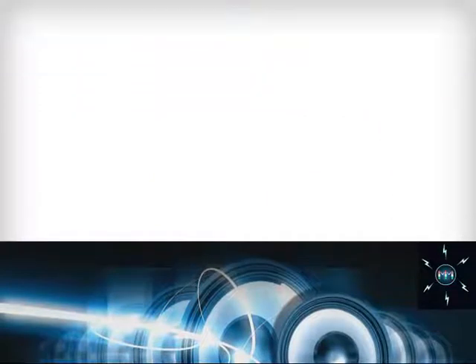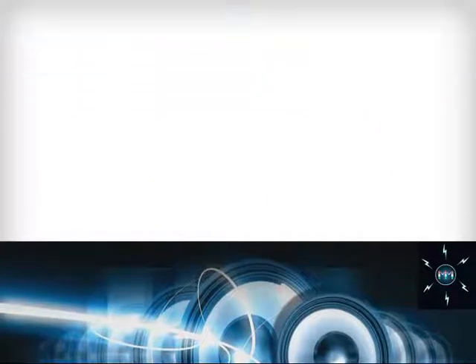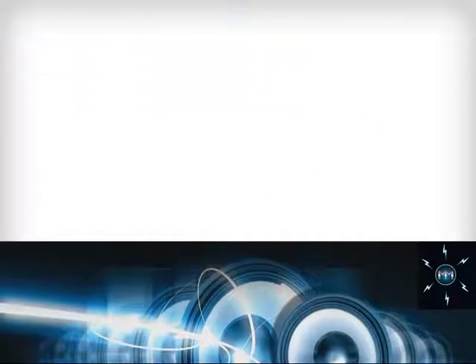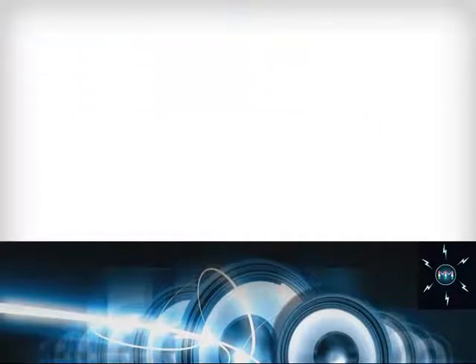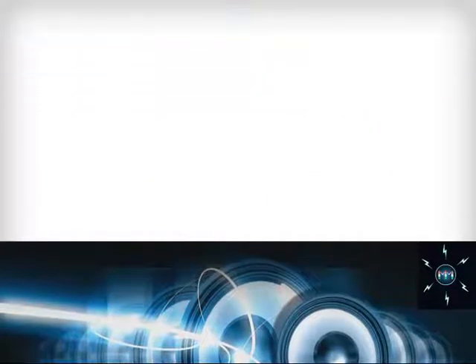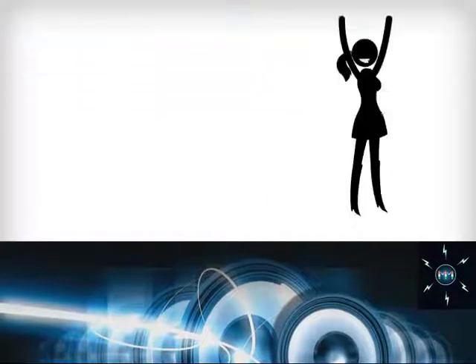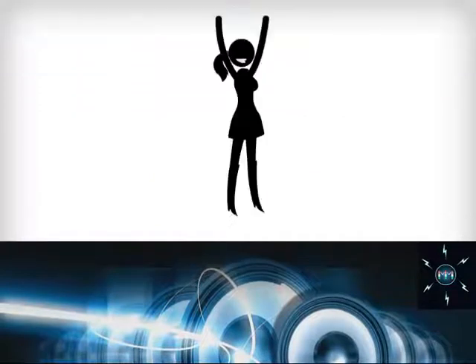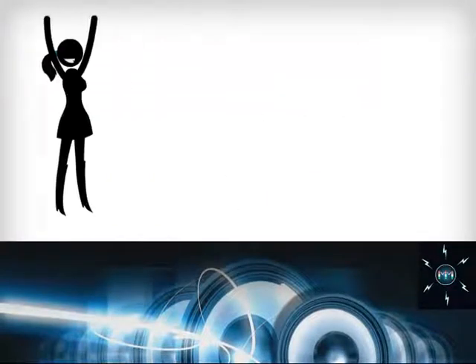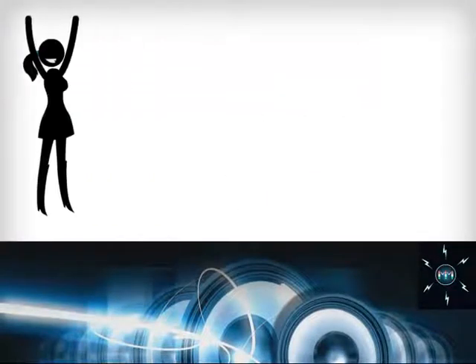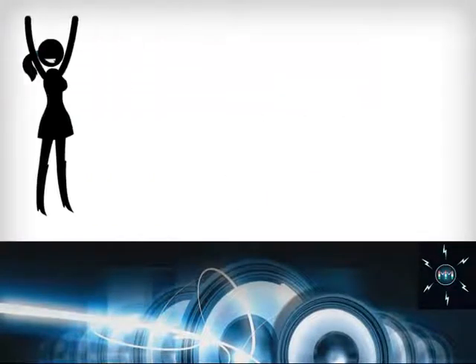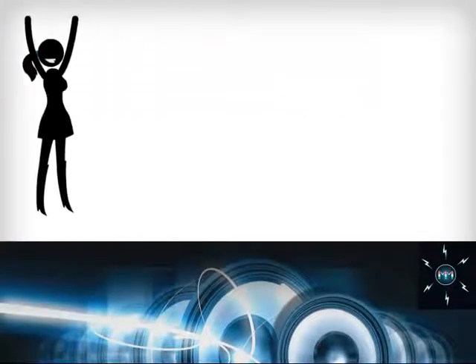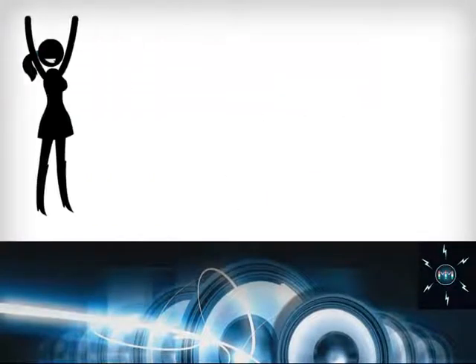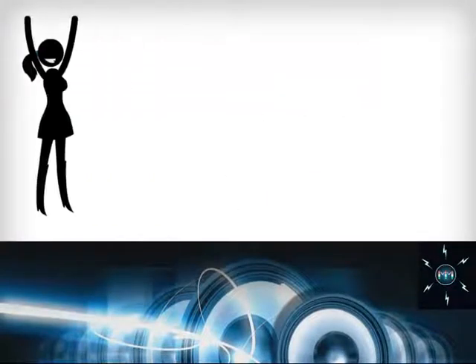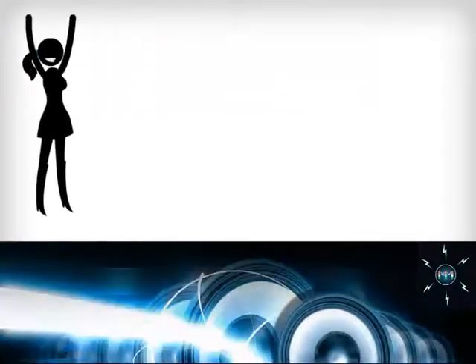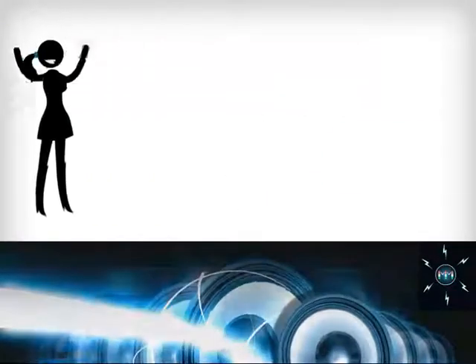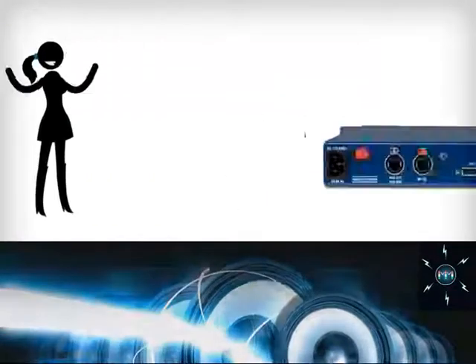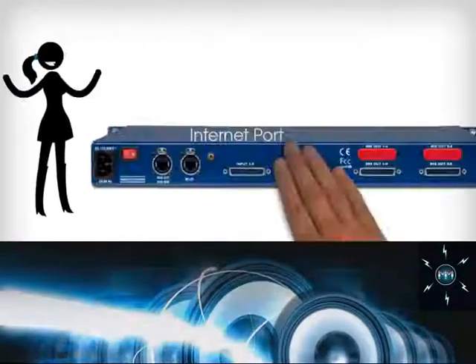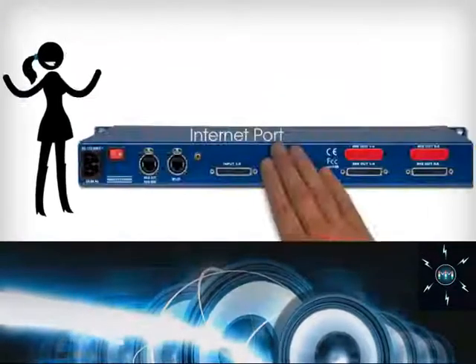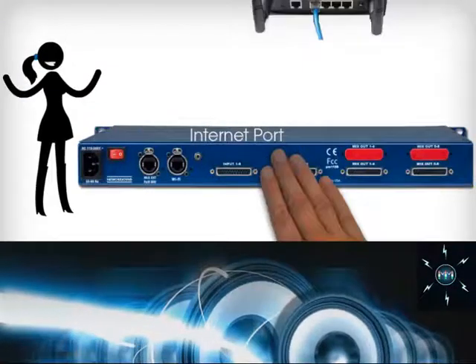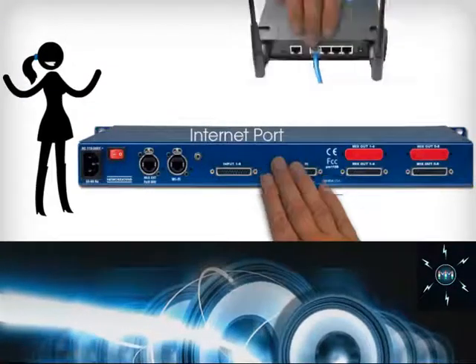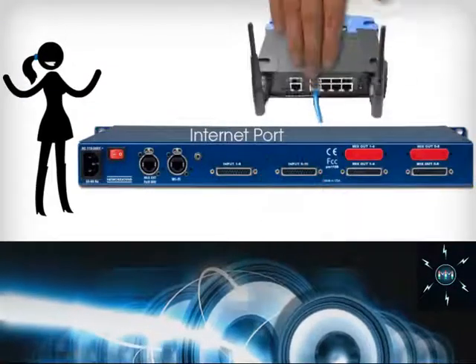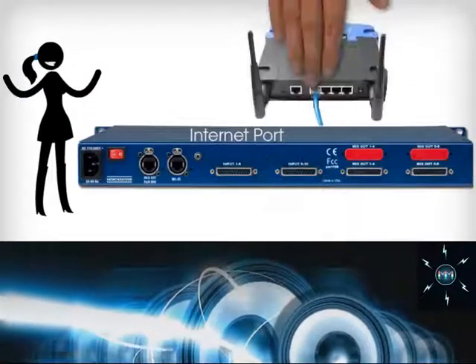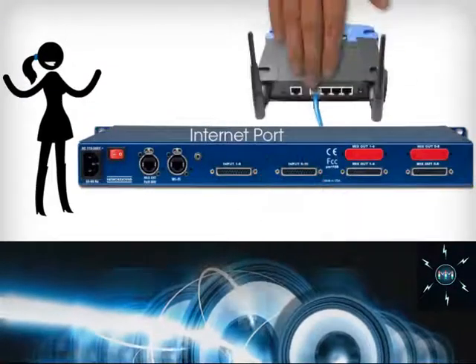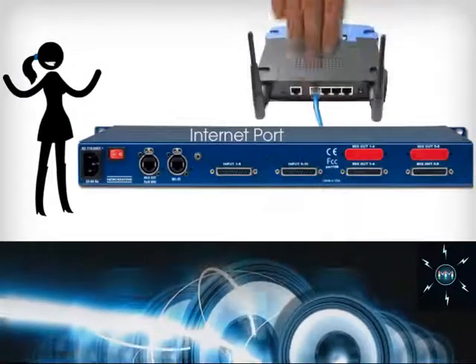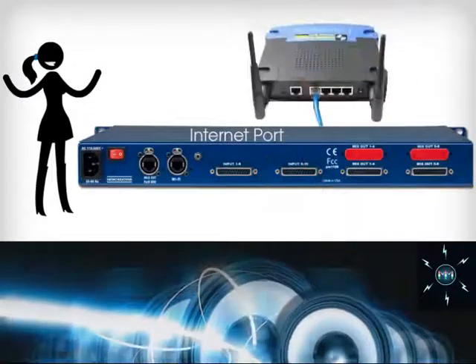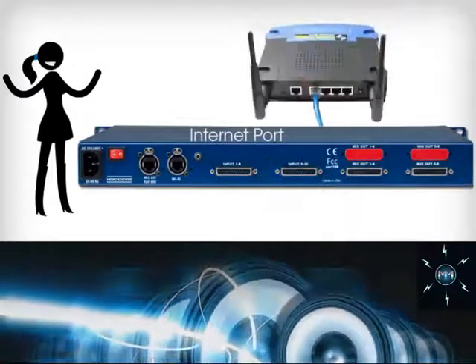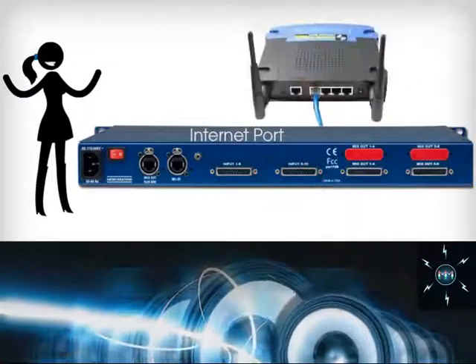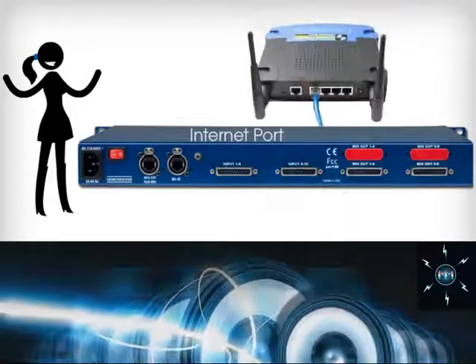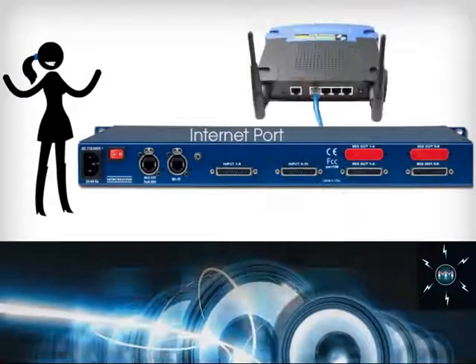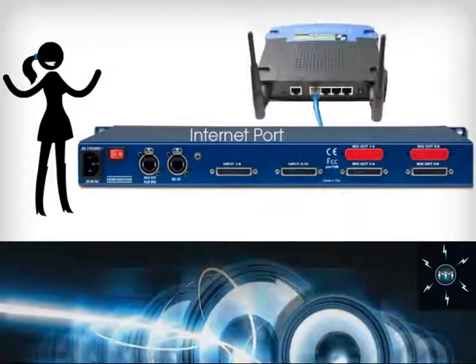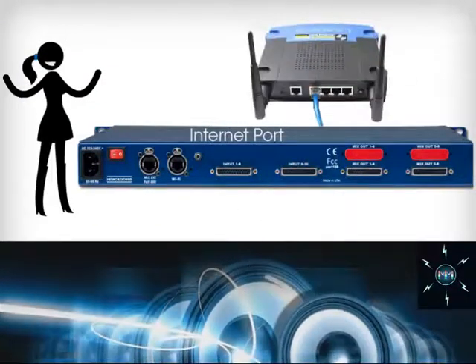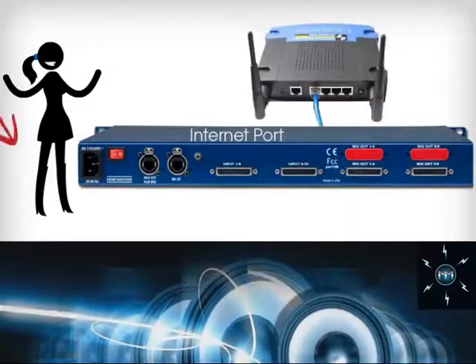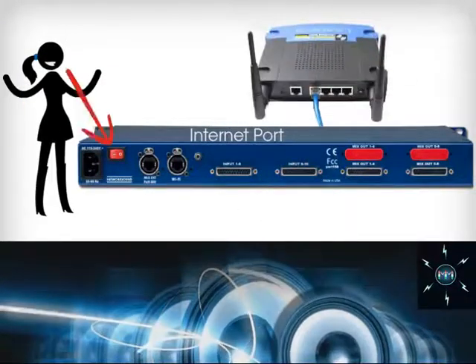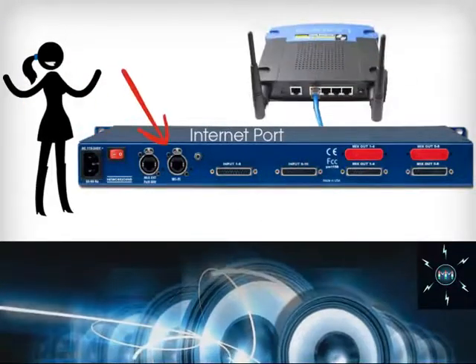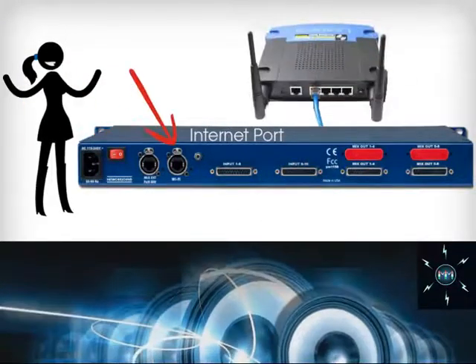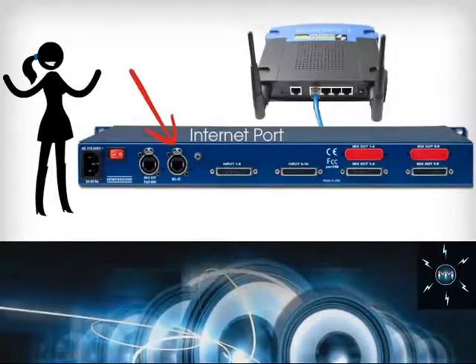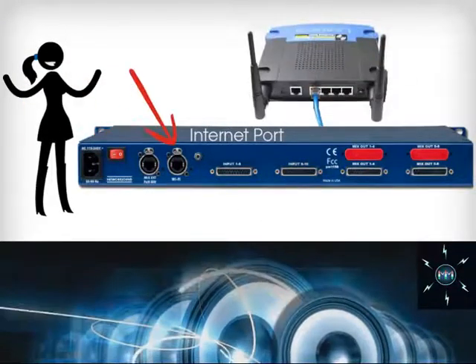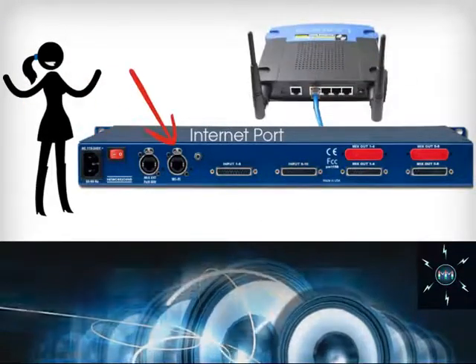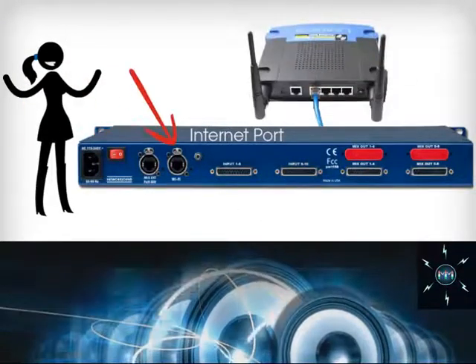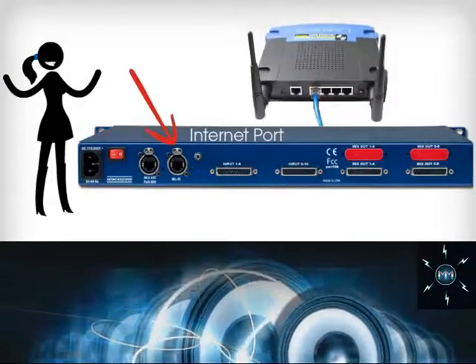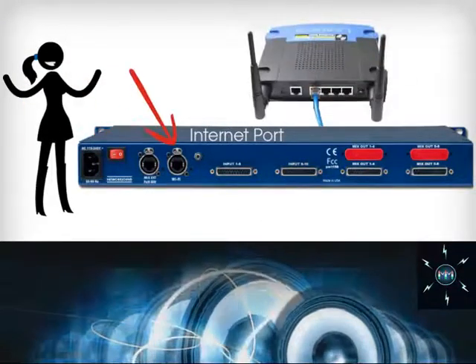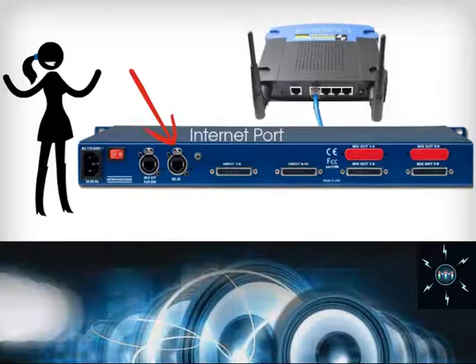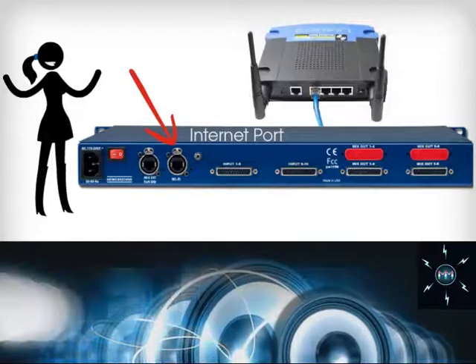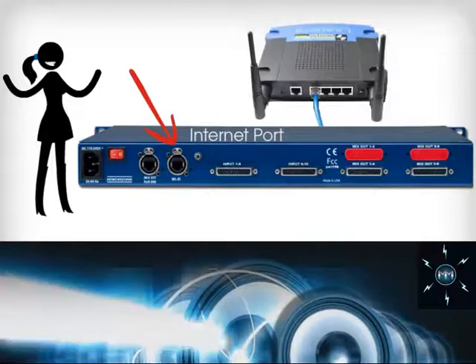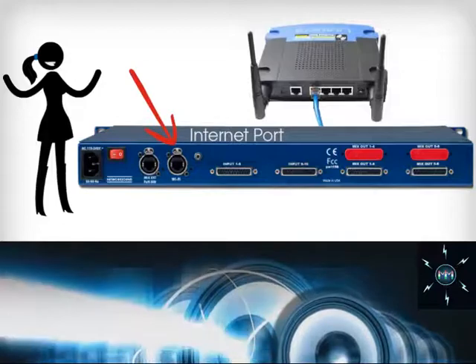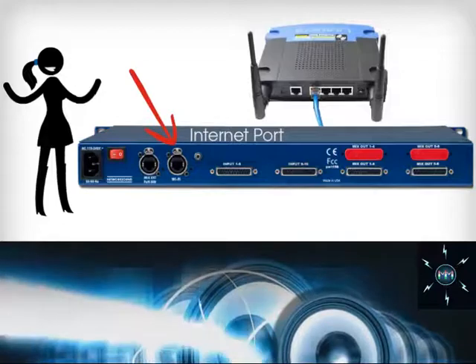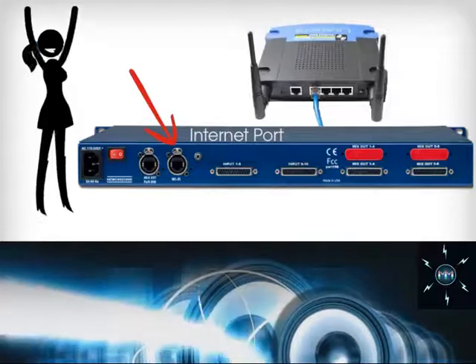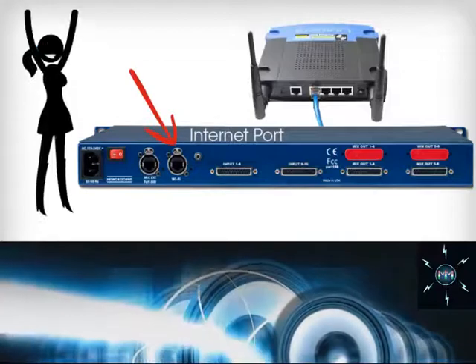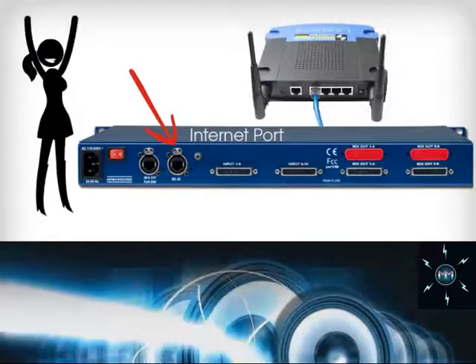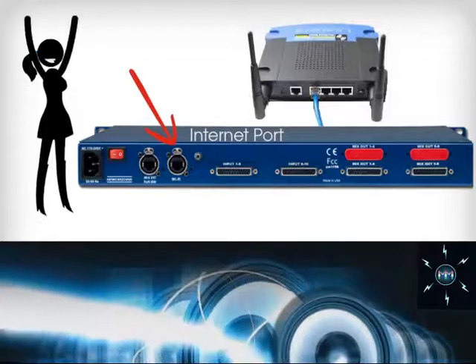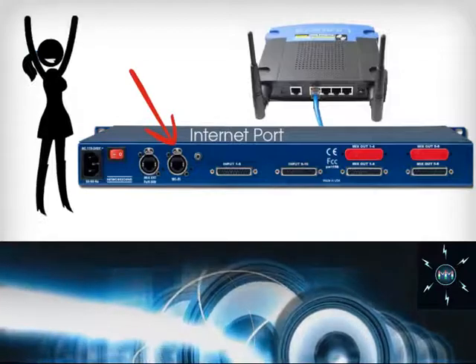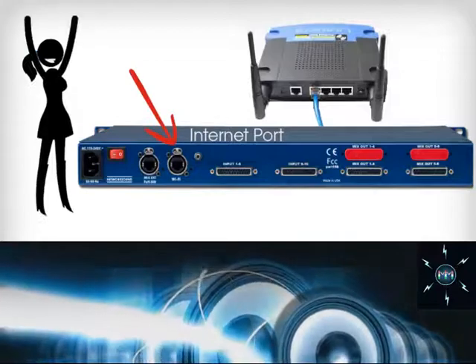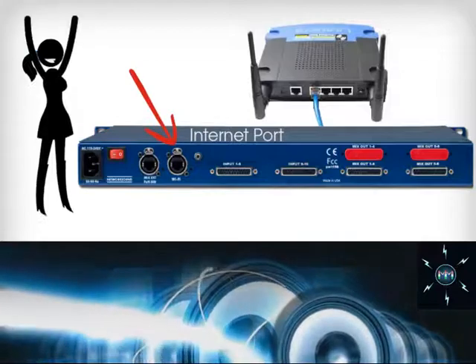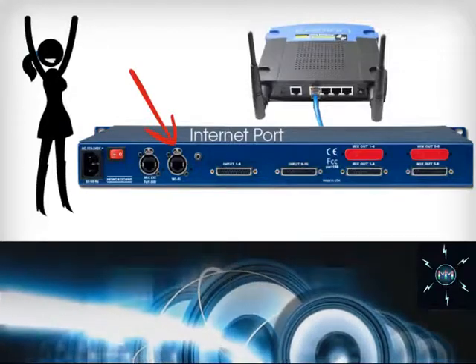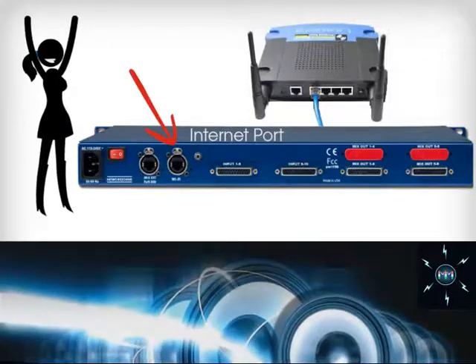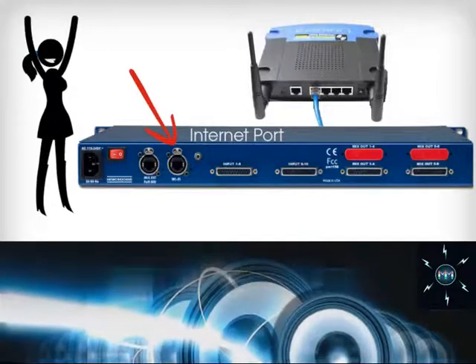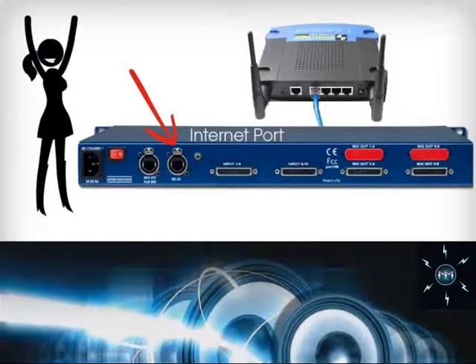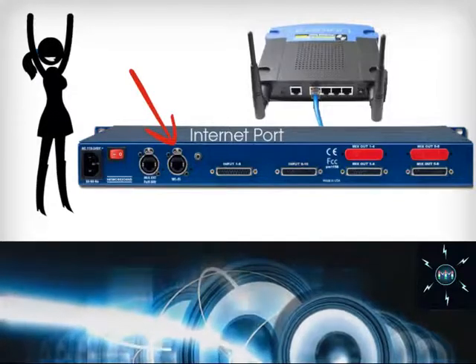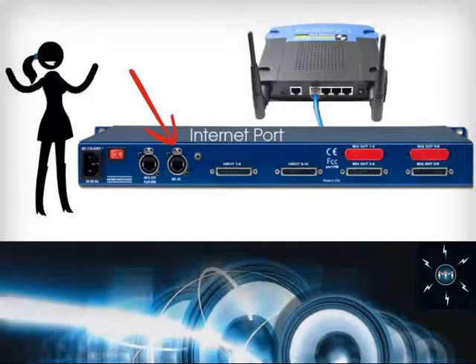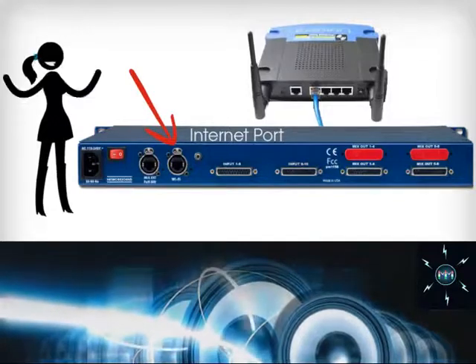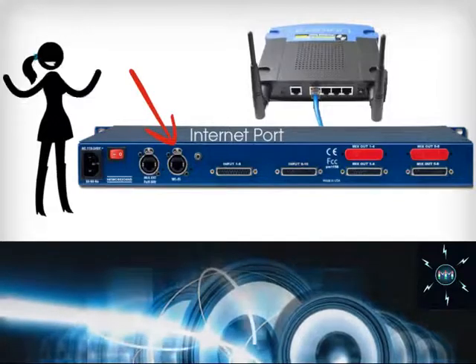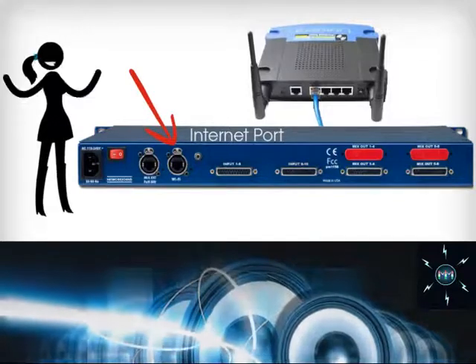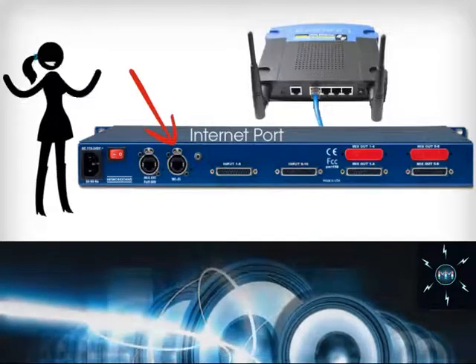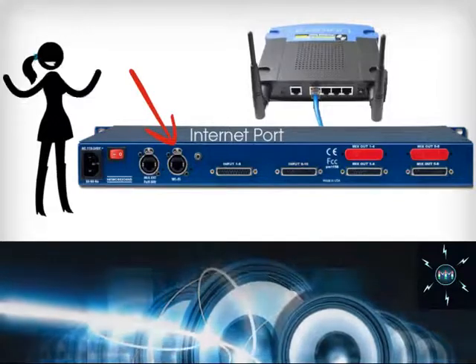Next, connect the Wi-Fi router to the internet connection port so you can connect the Mamba Mix with your iPad or iPhone wirelessly.